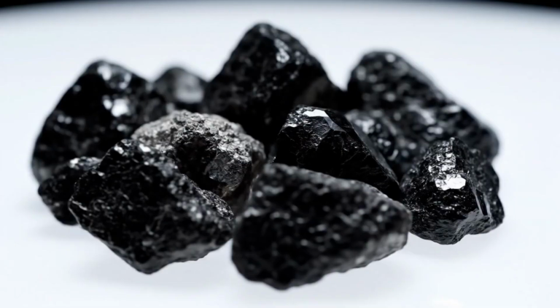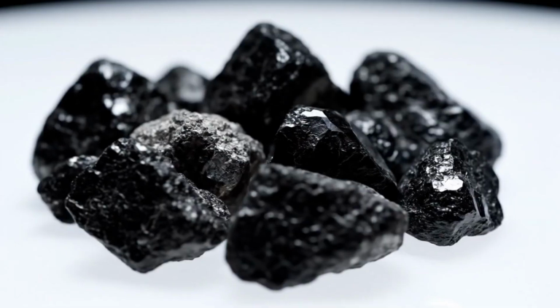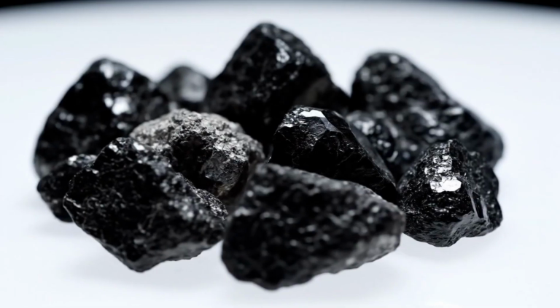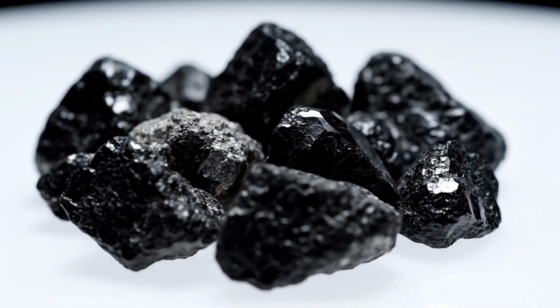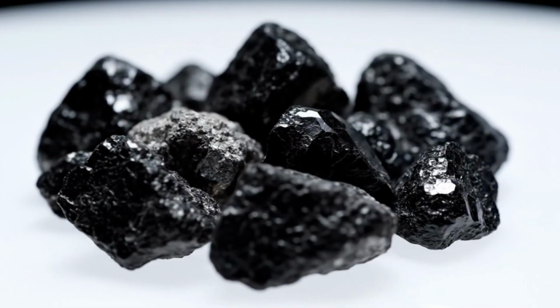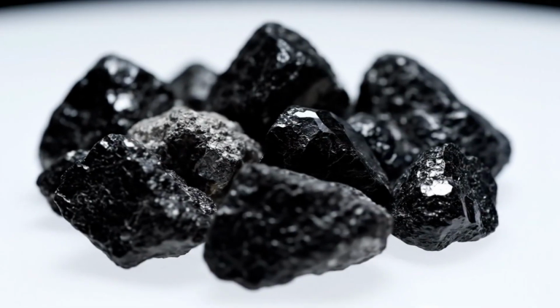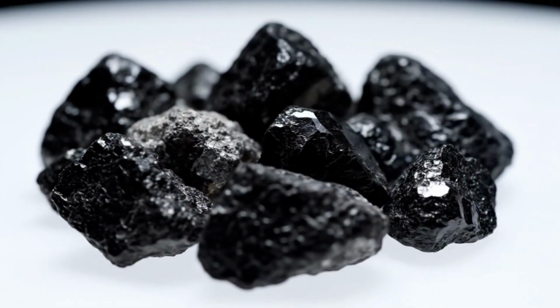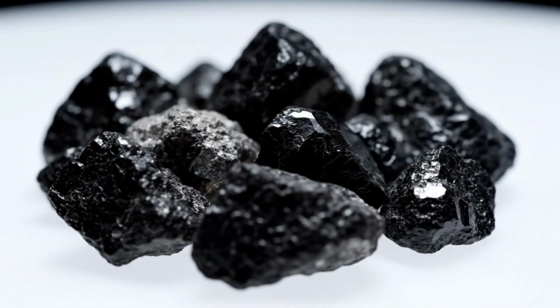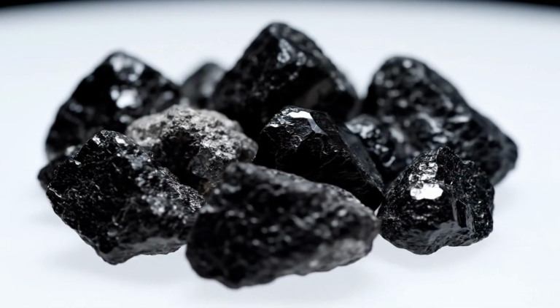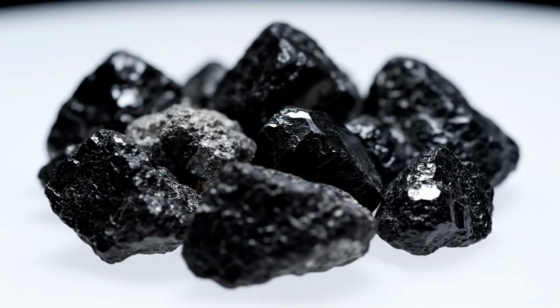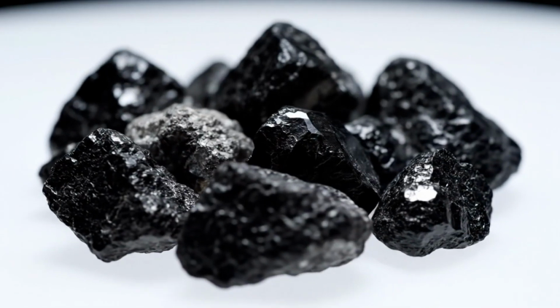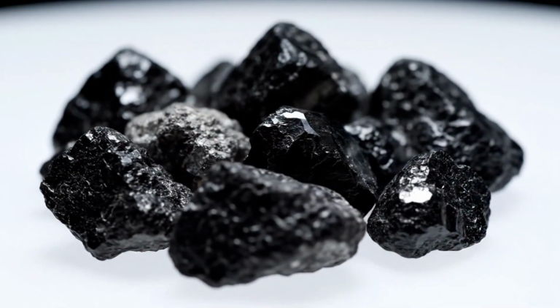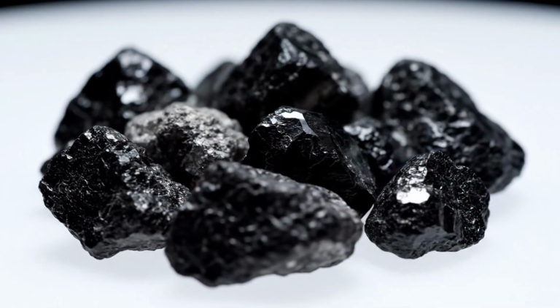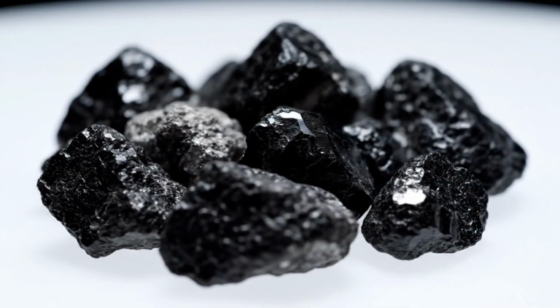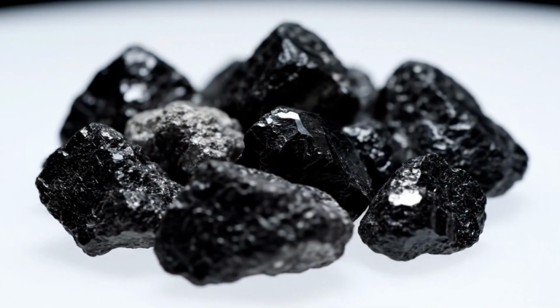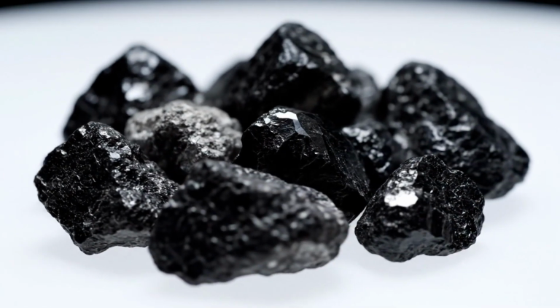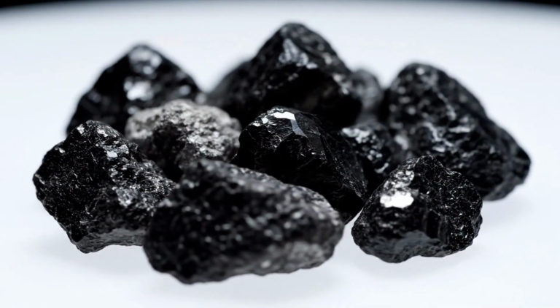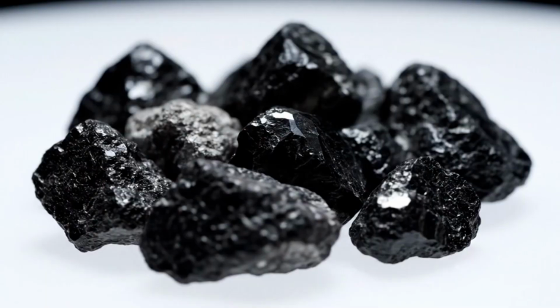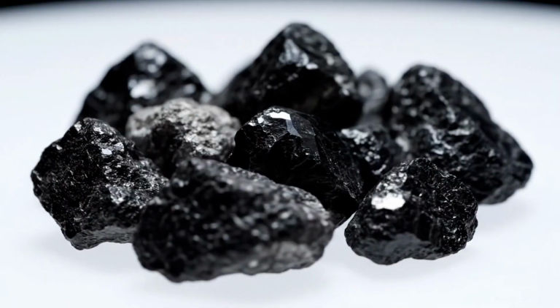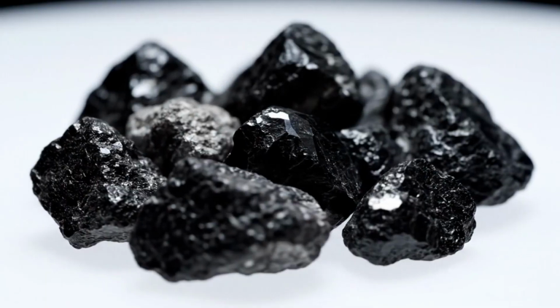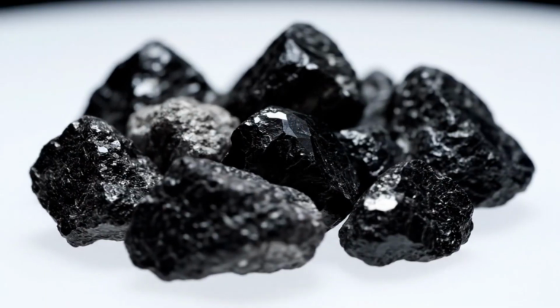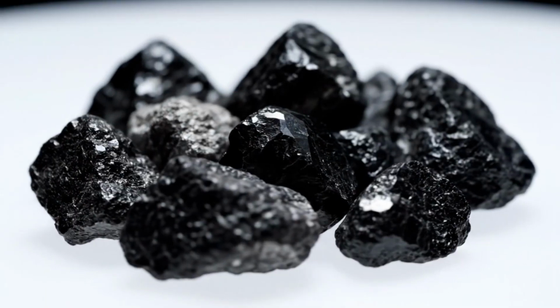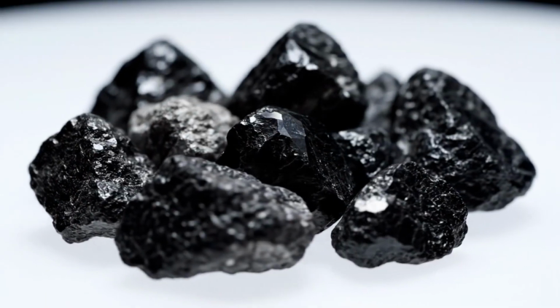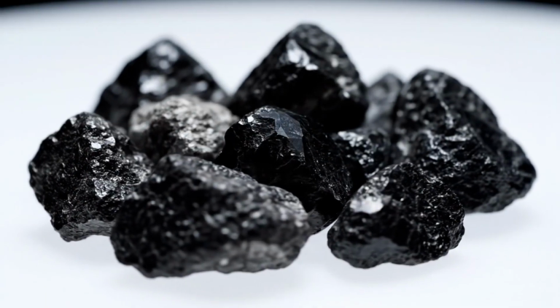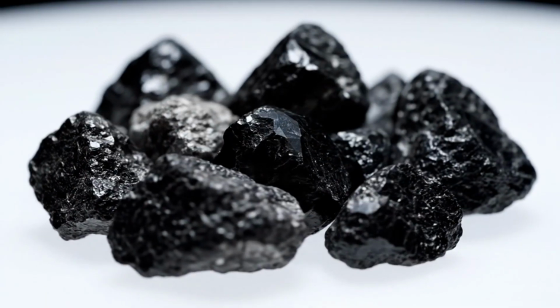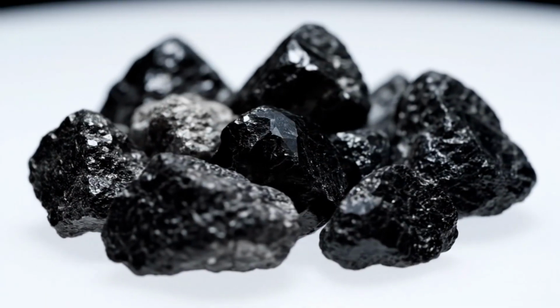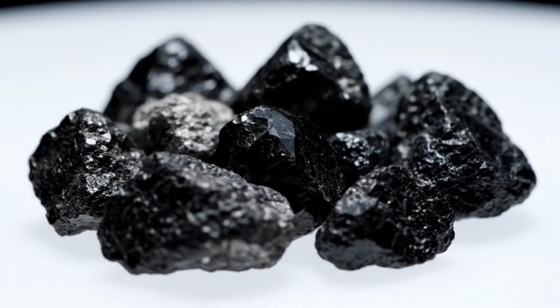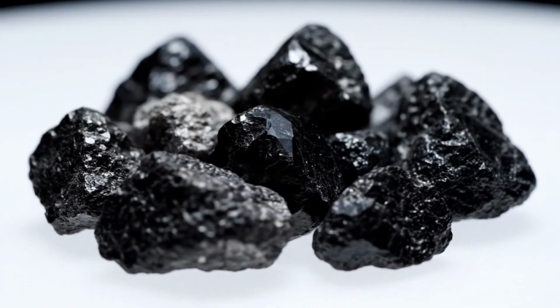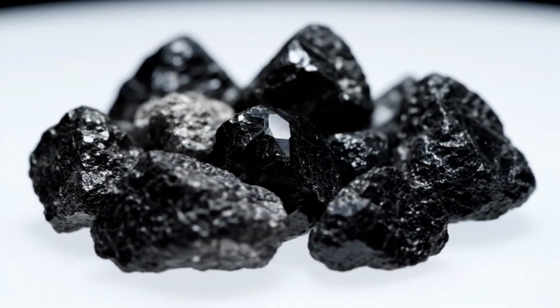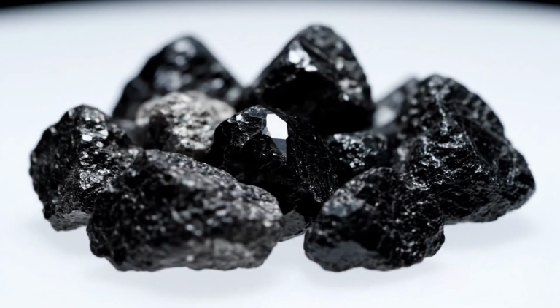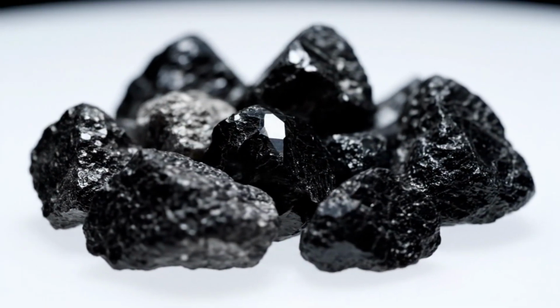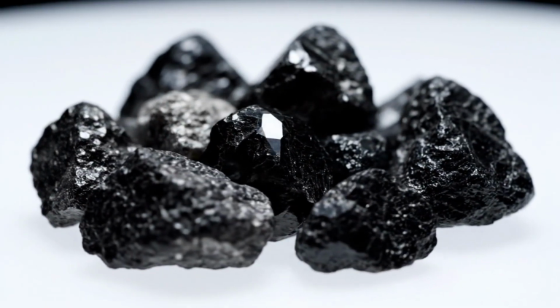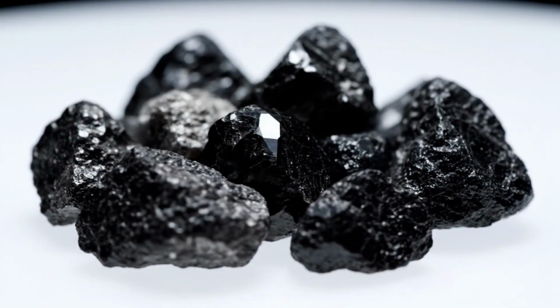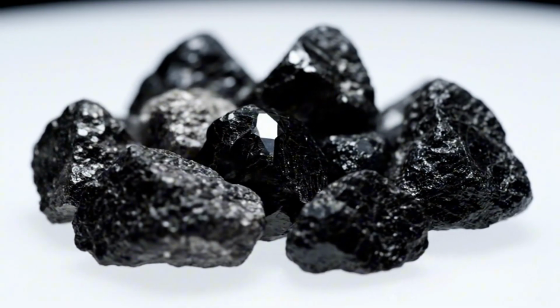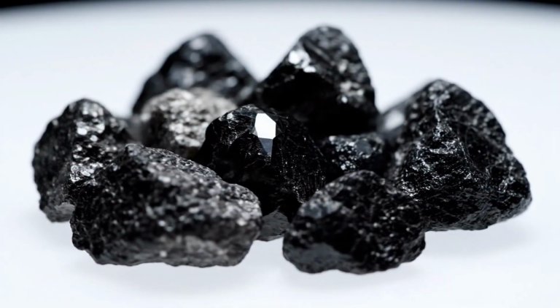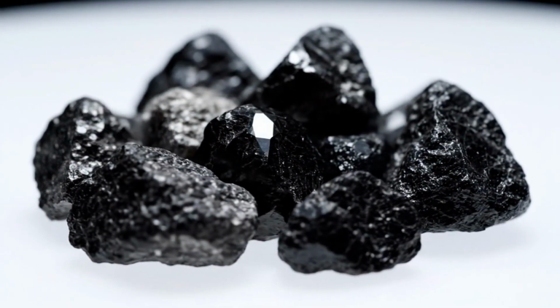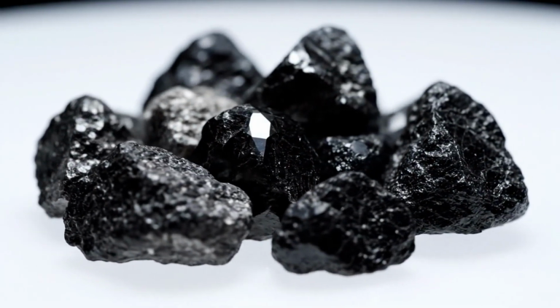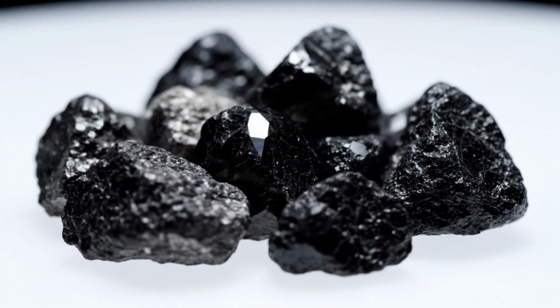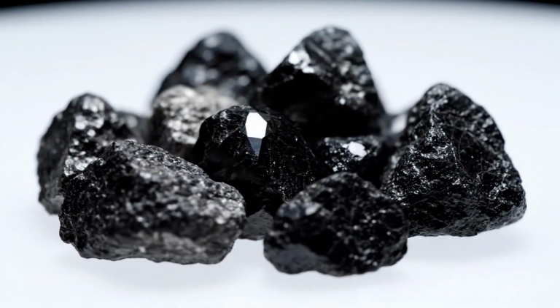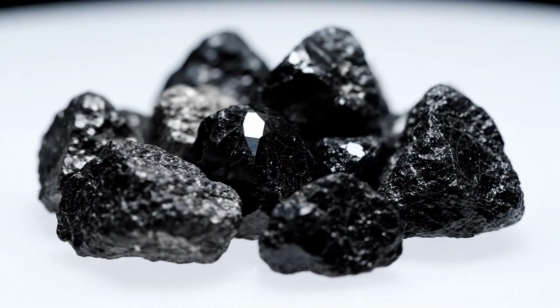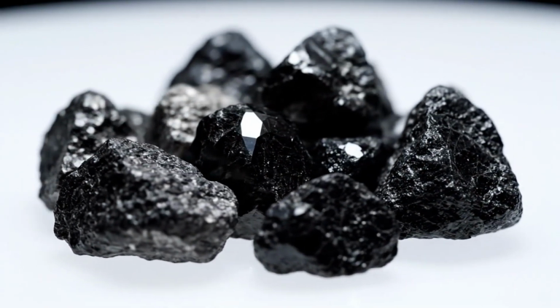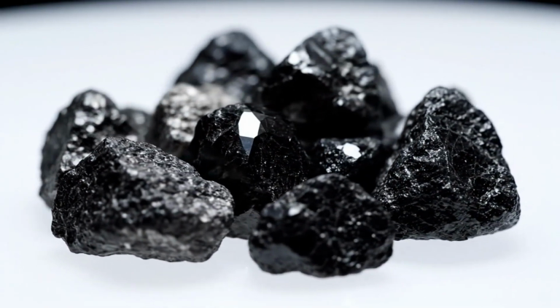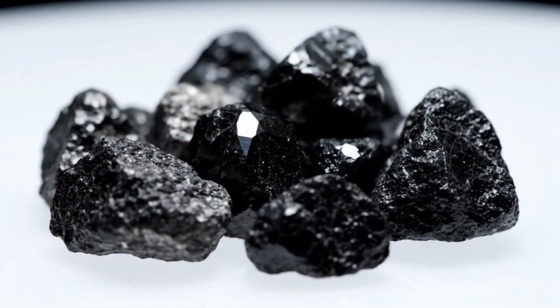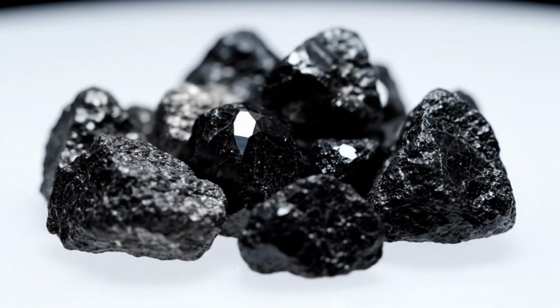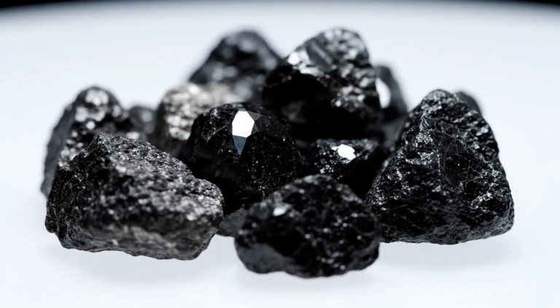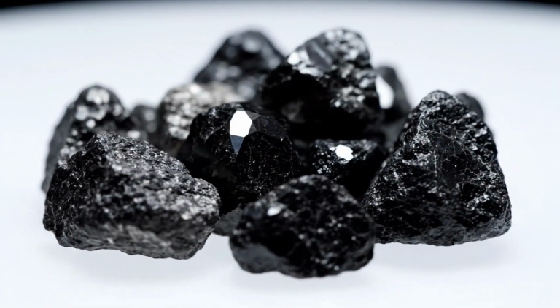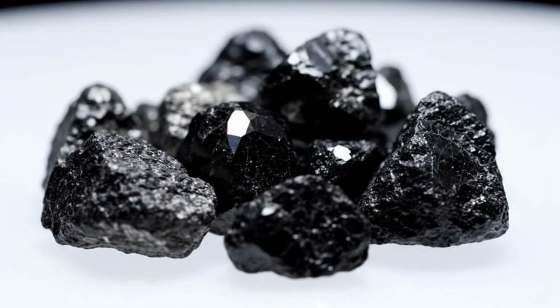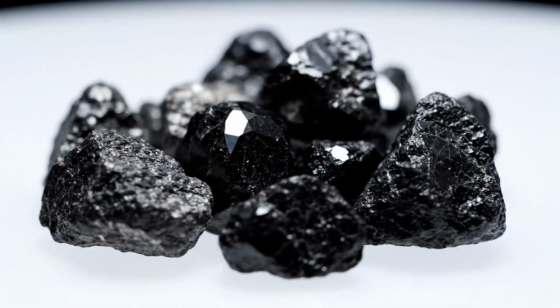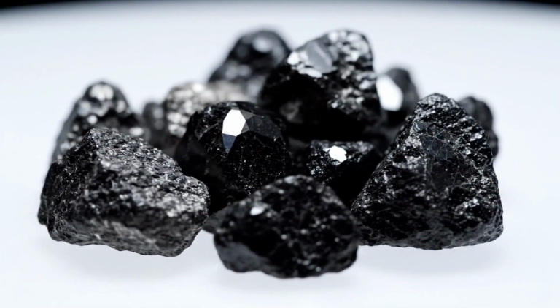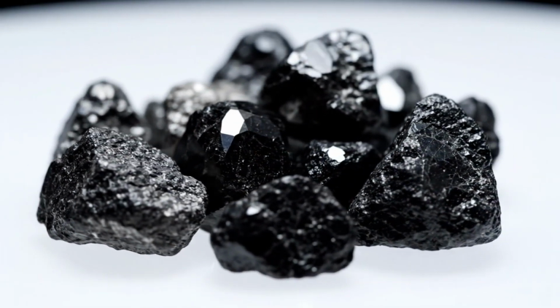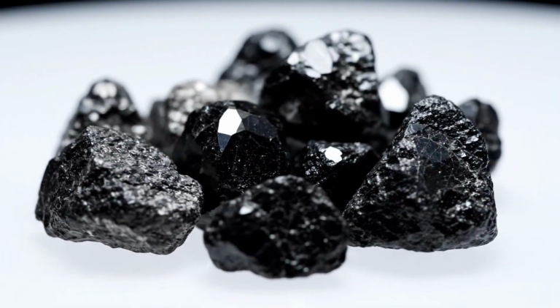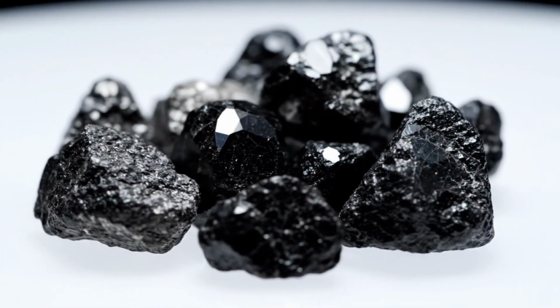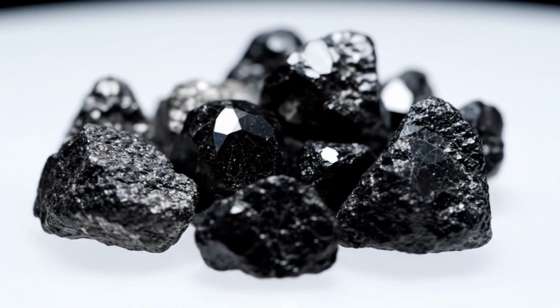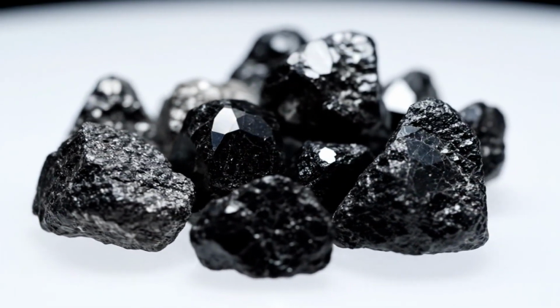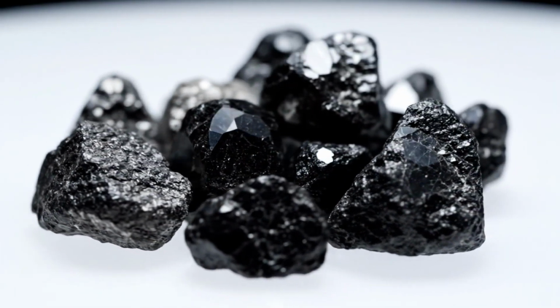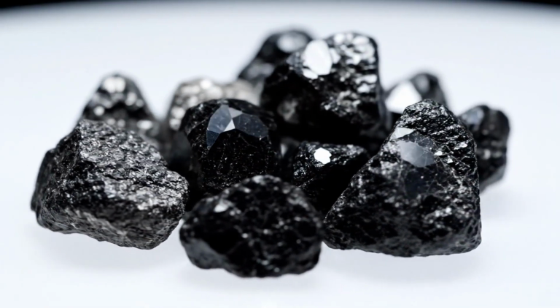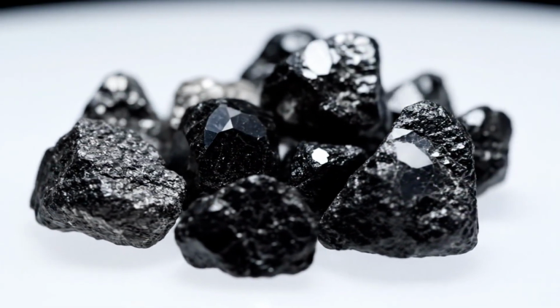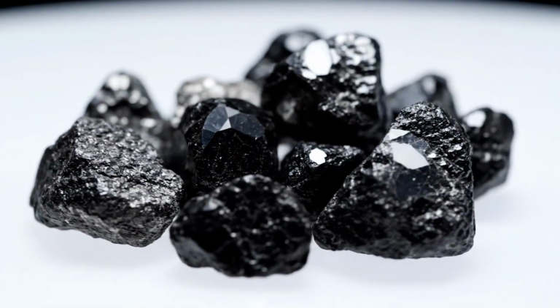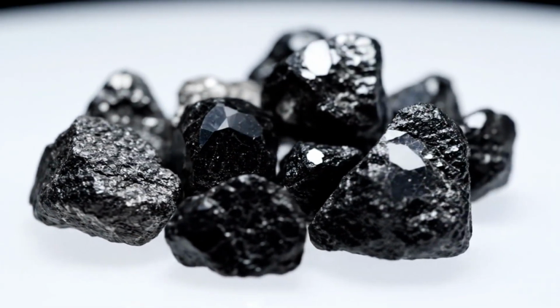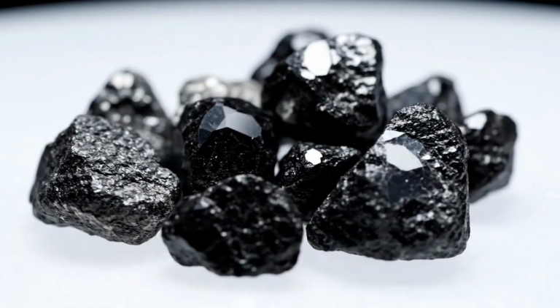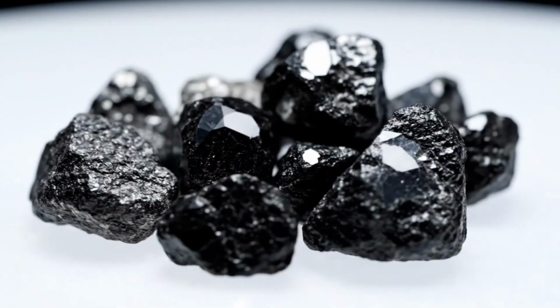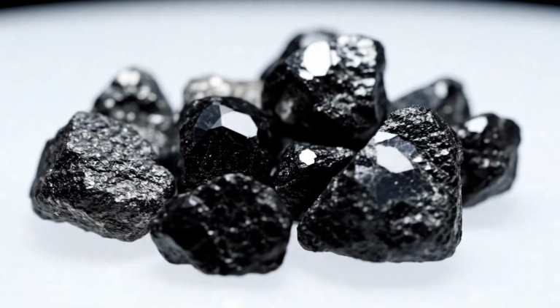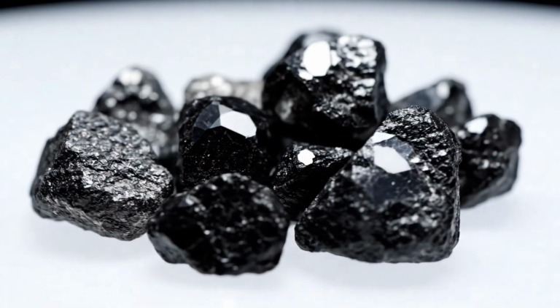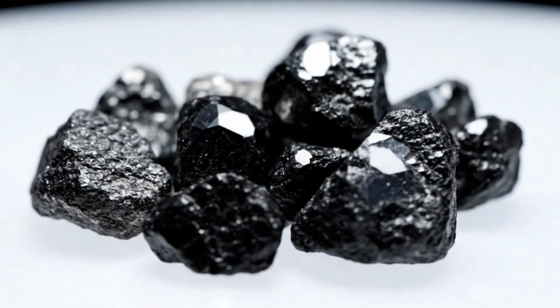Uncut and in their raw form, these diamonds represent billions of years of geological pressure — a true marvel of nature.